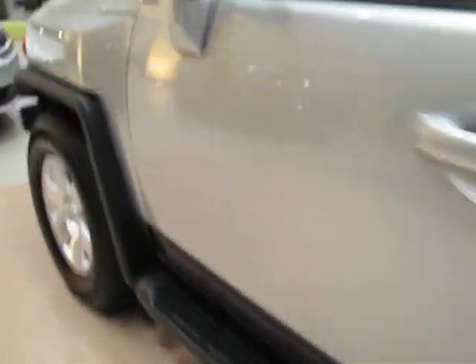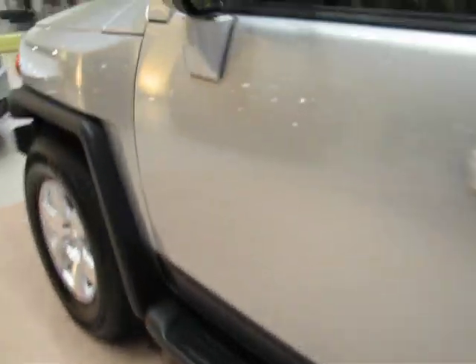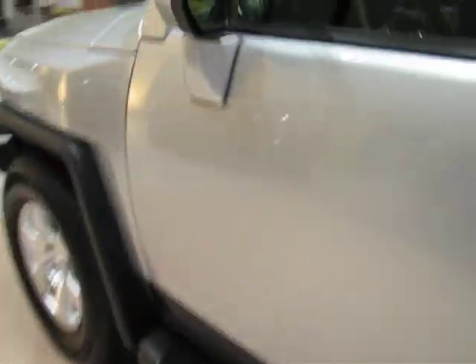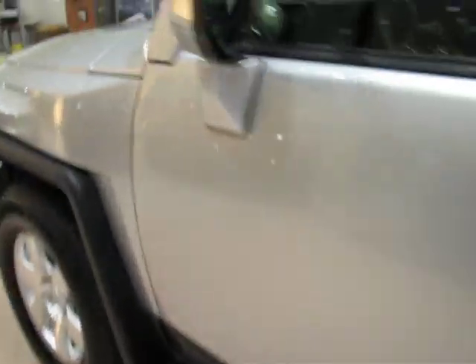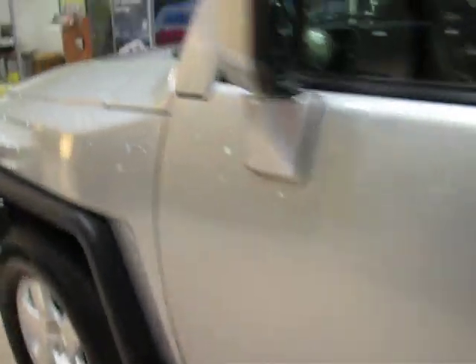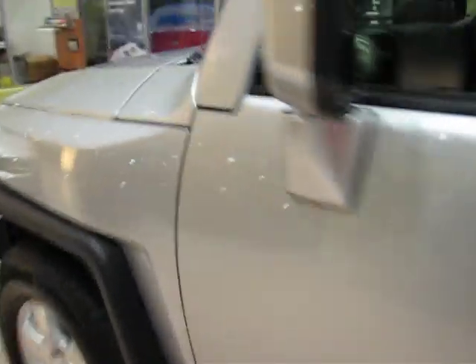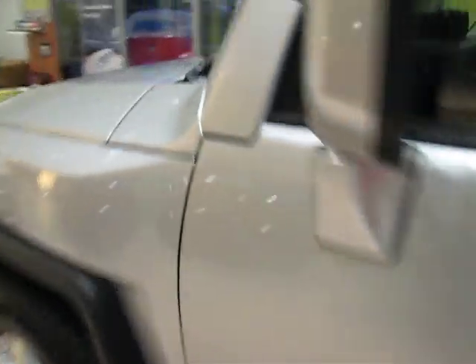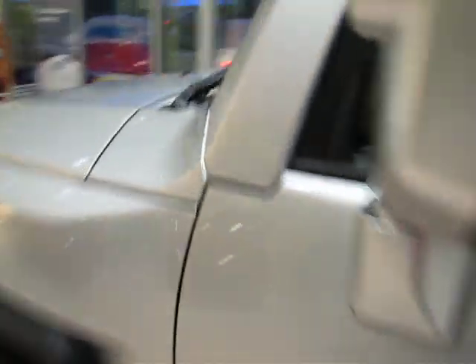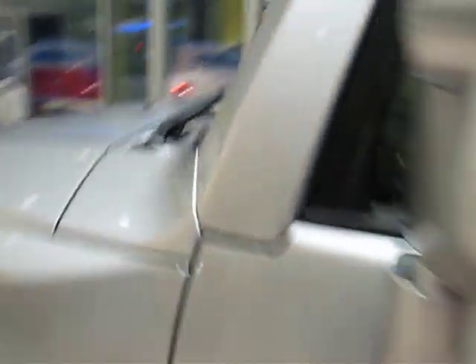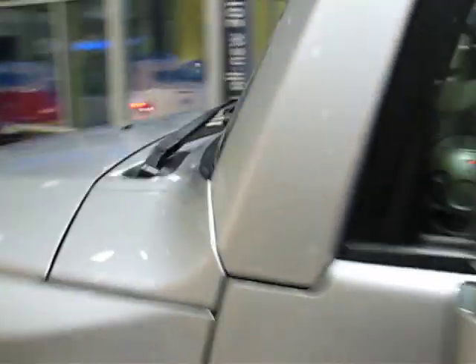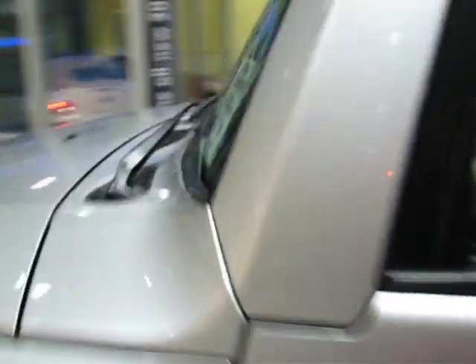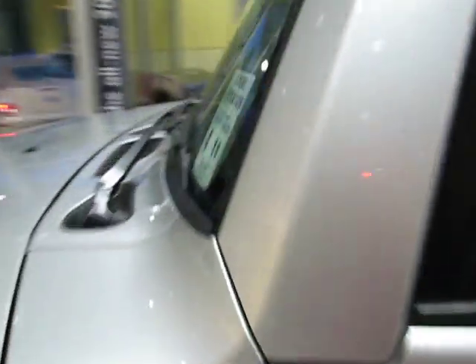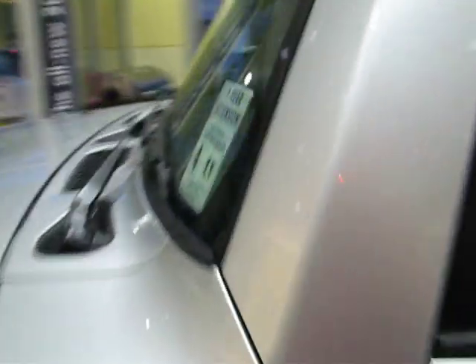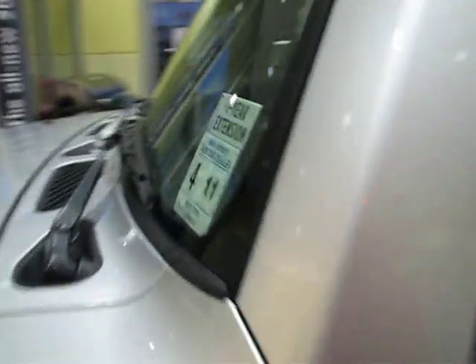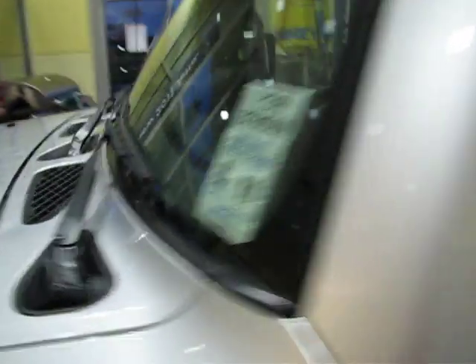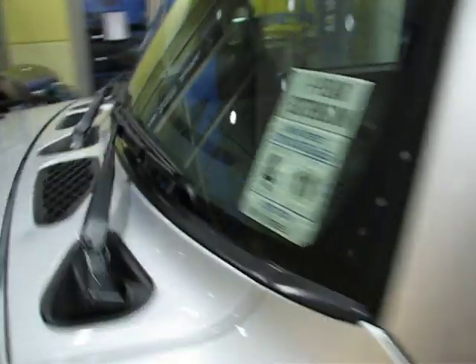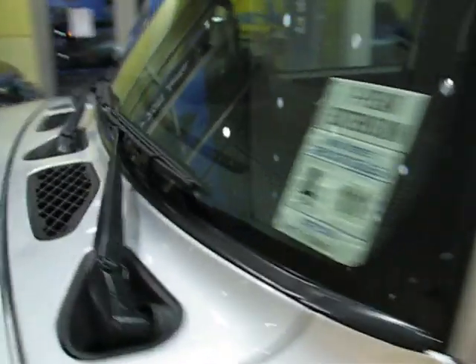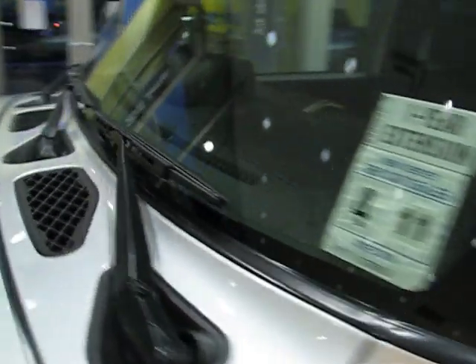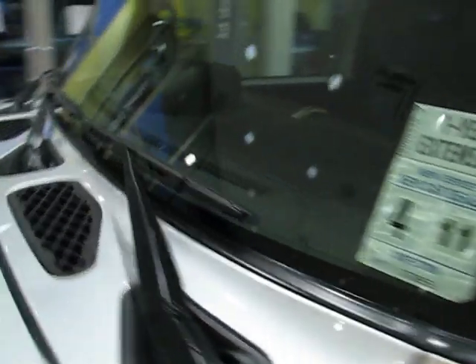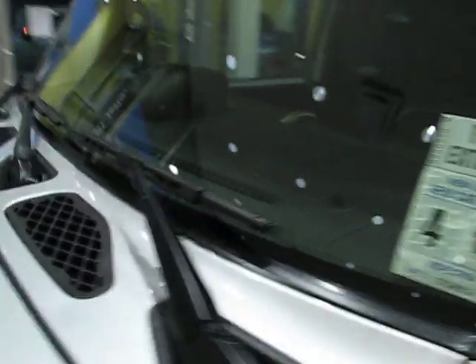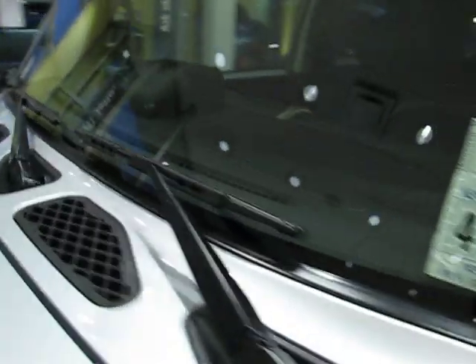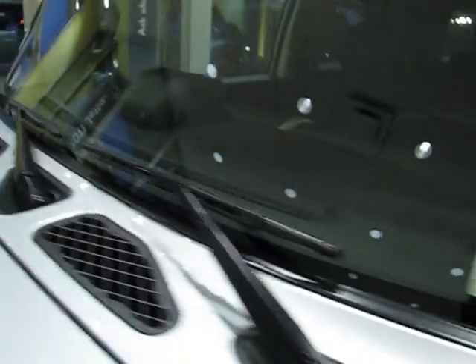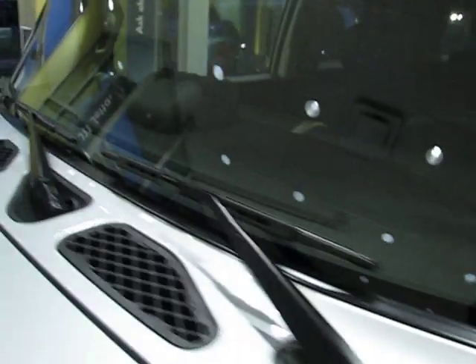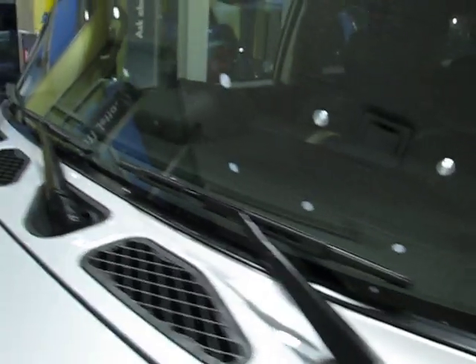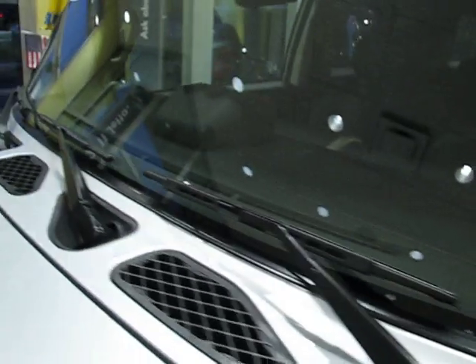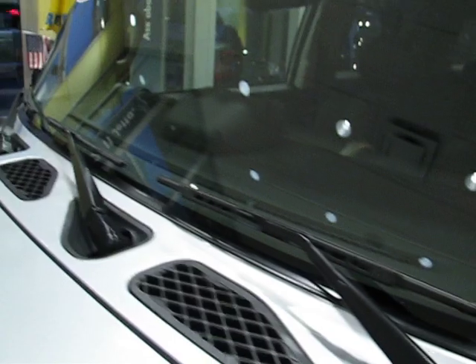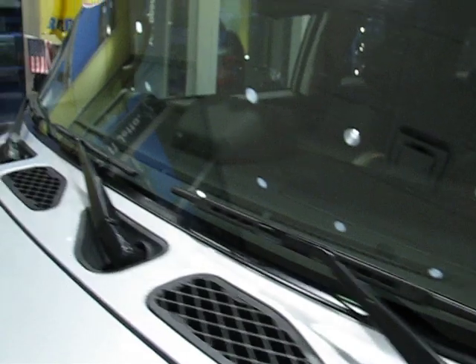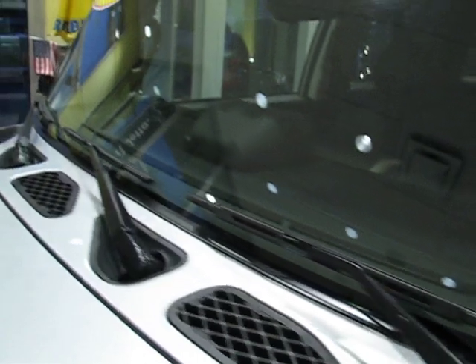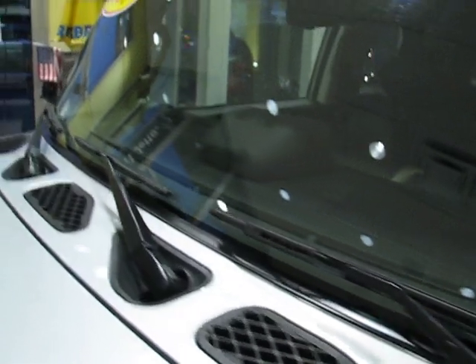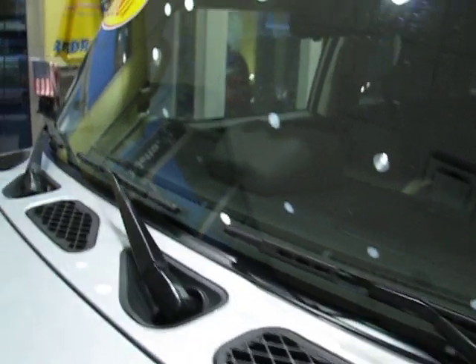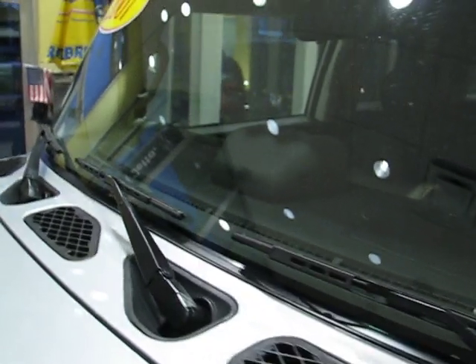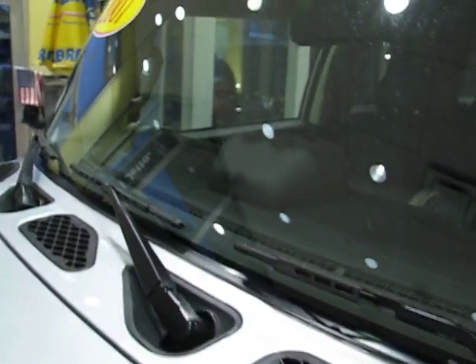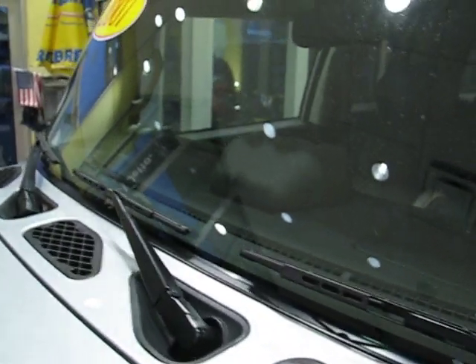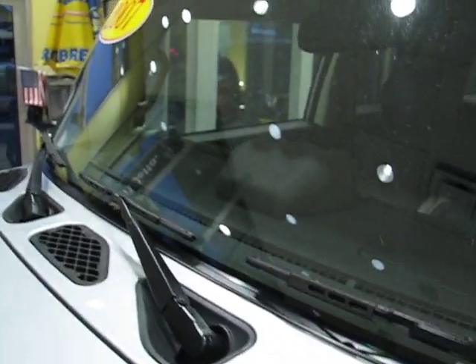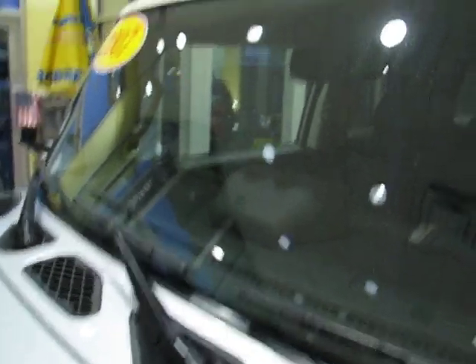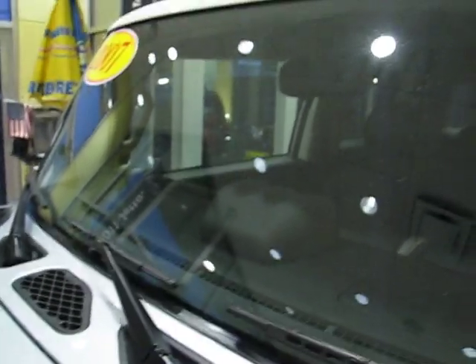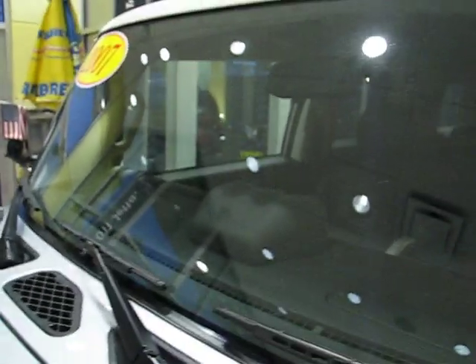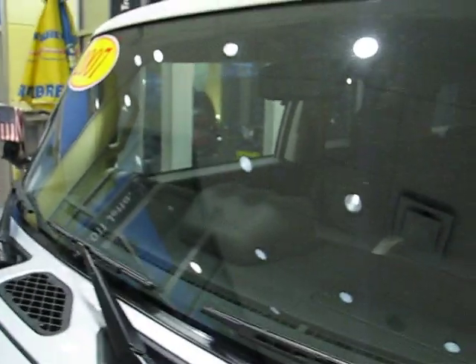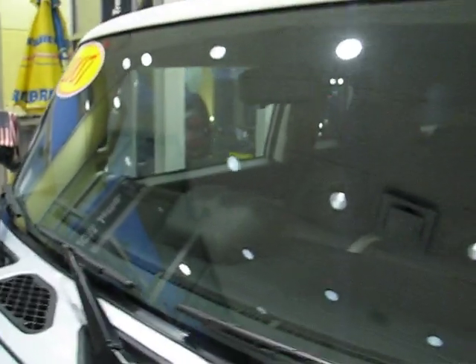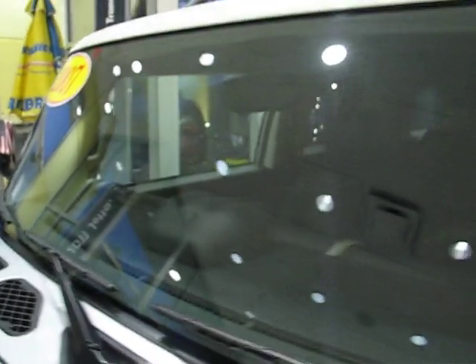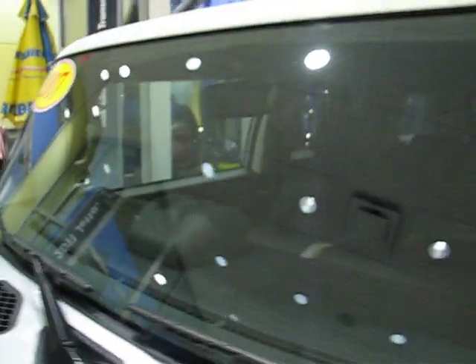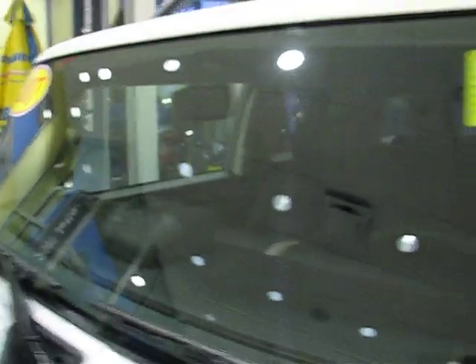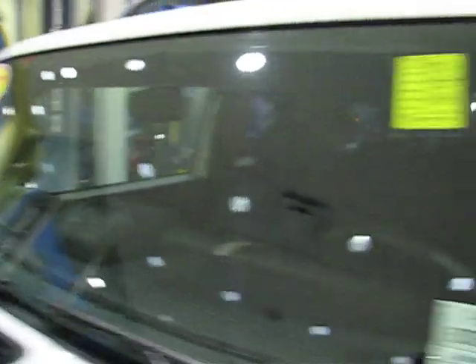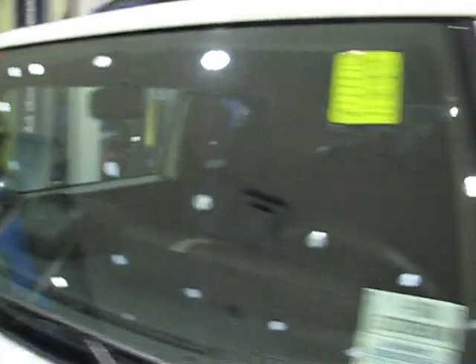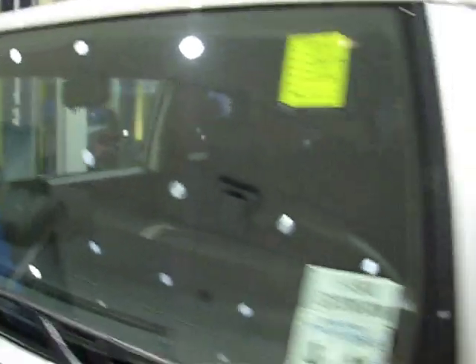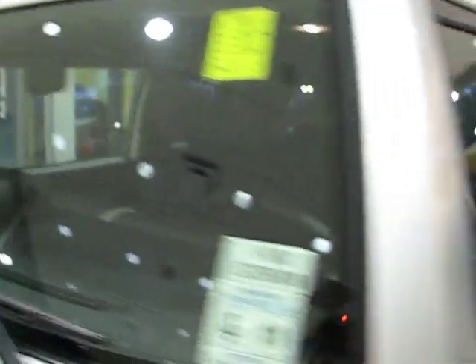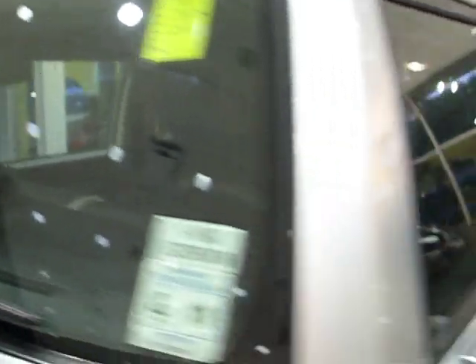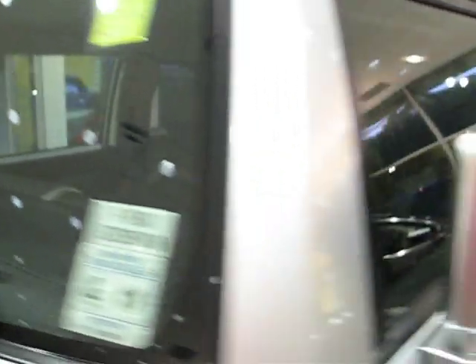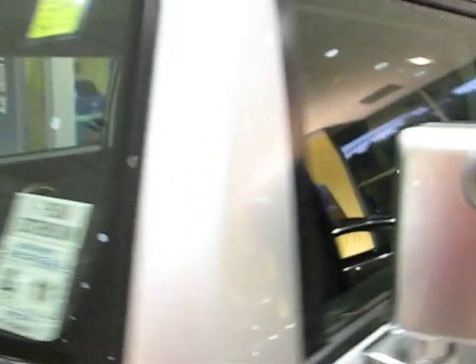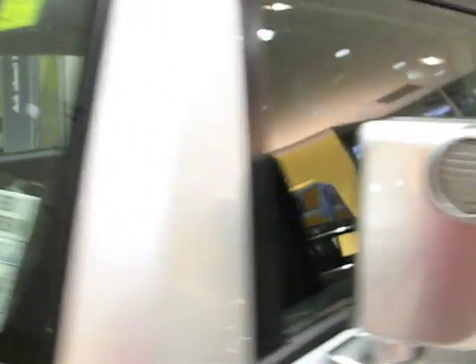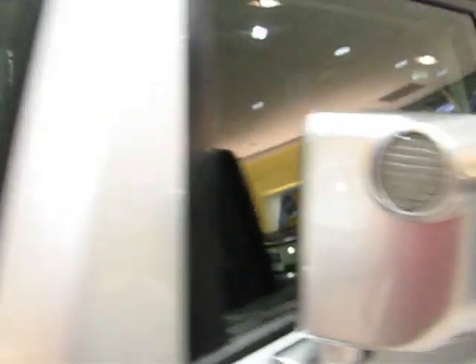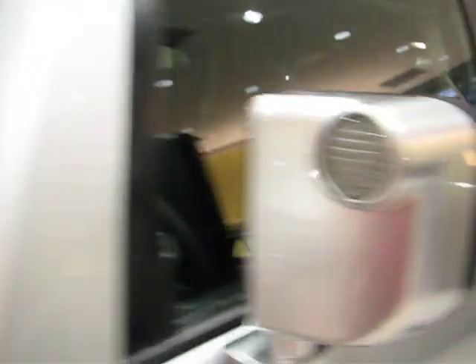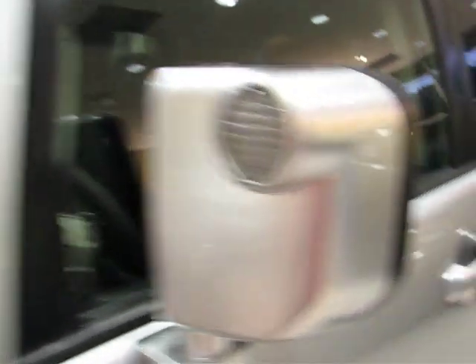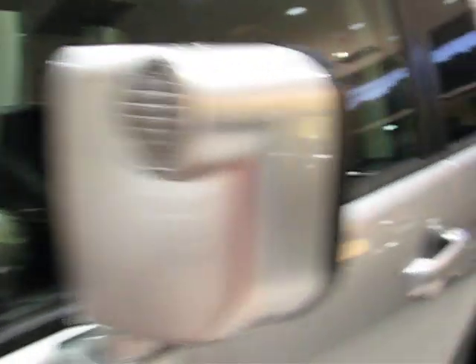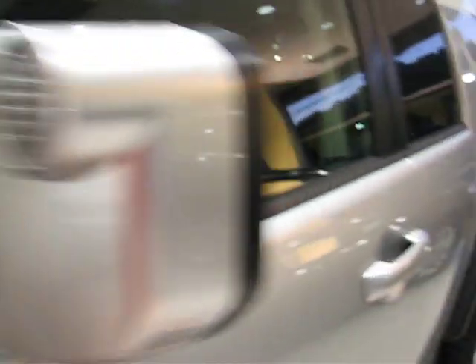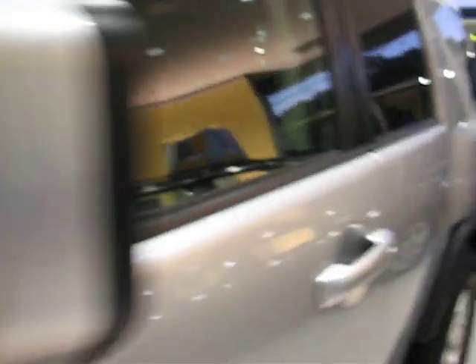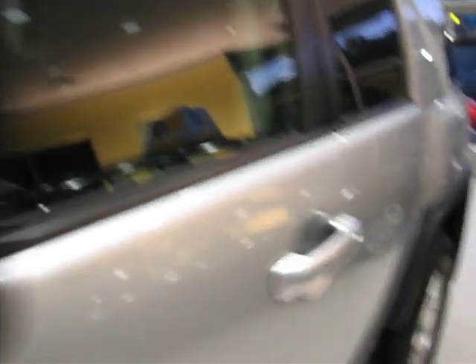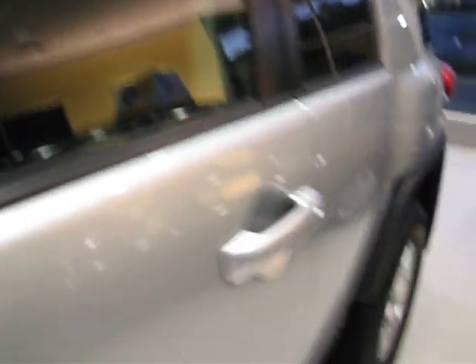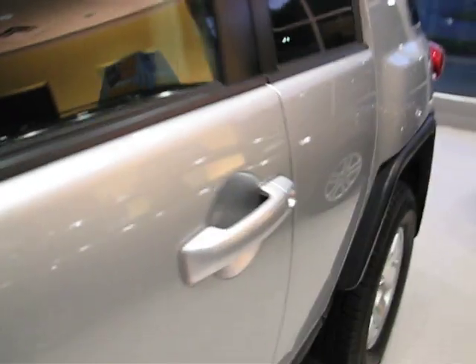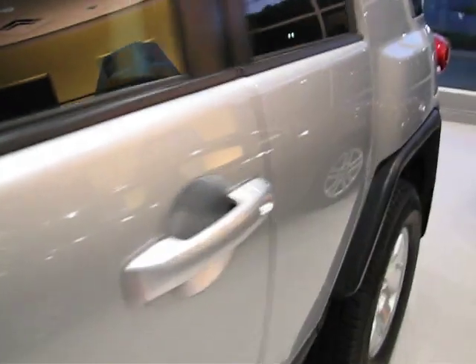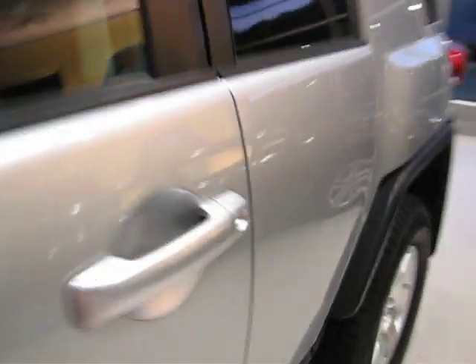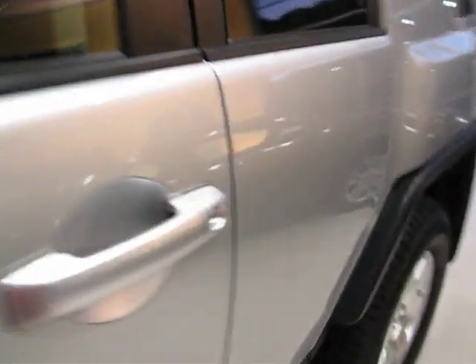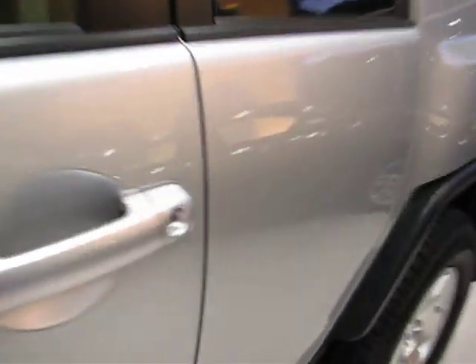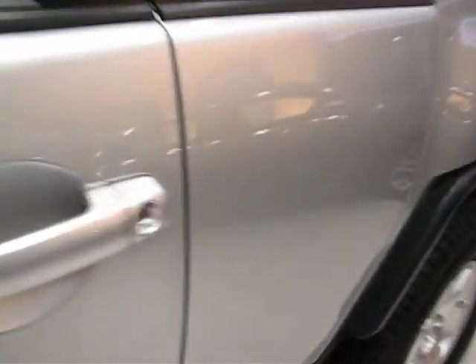Up front, this is pretty neat — you've got three wipers because of the size of the windshield. That's the best way to handle it.